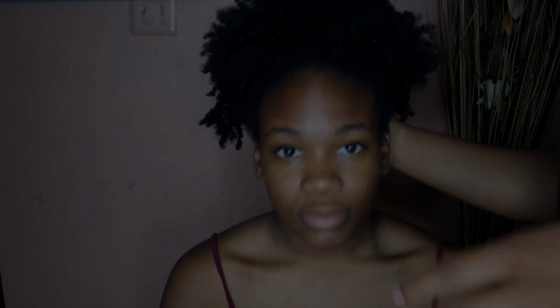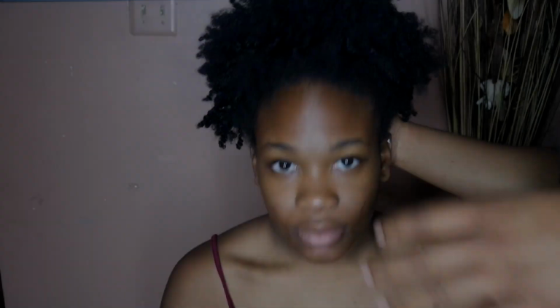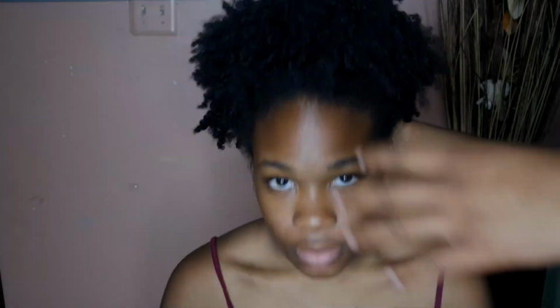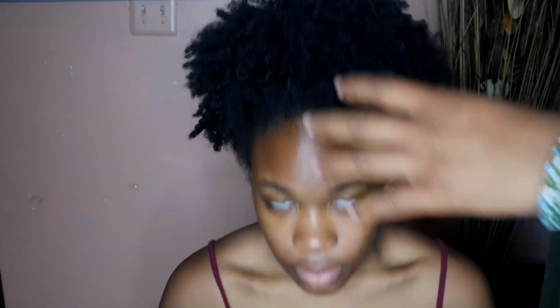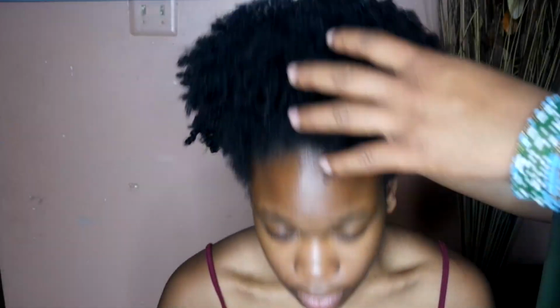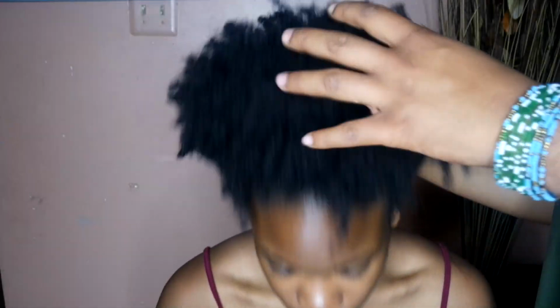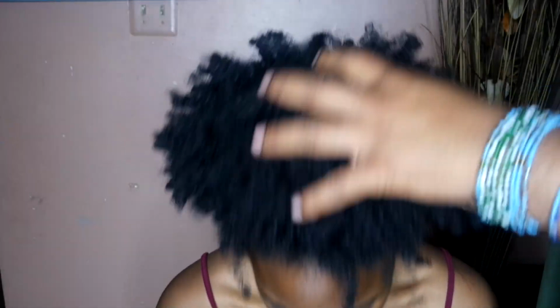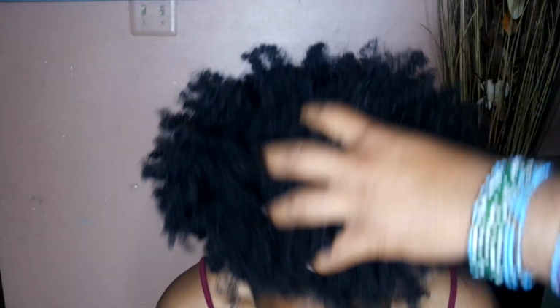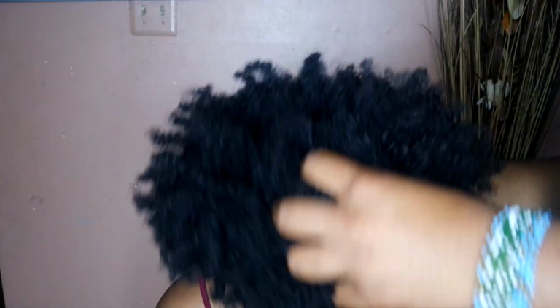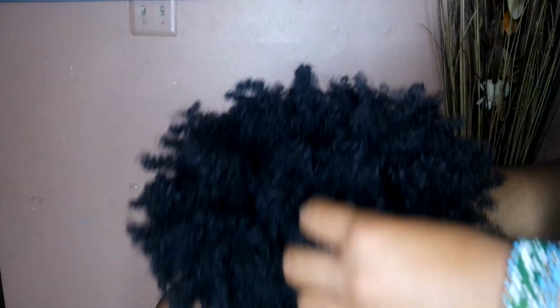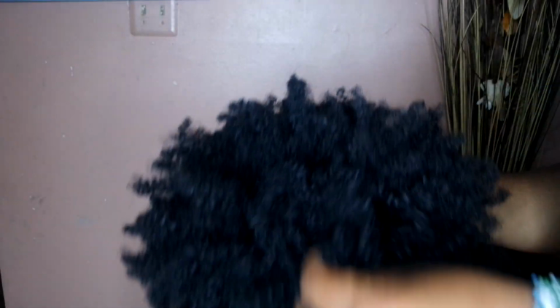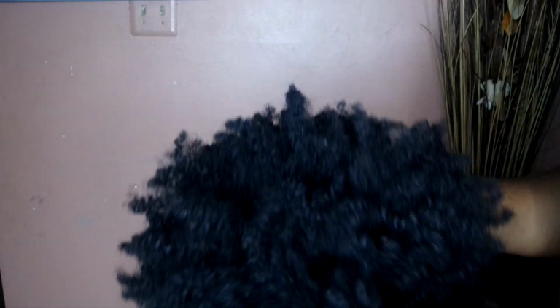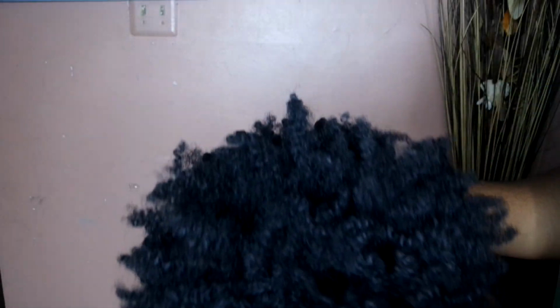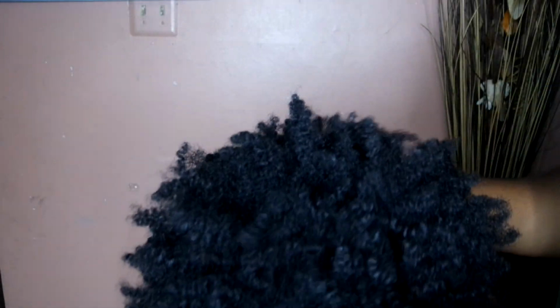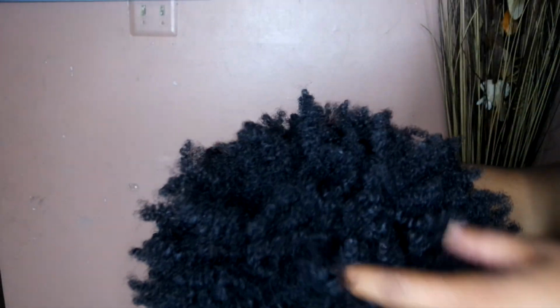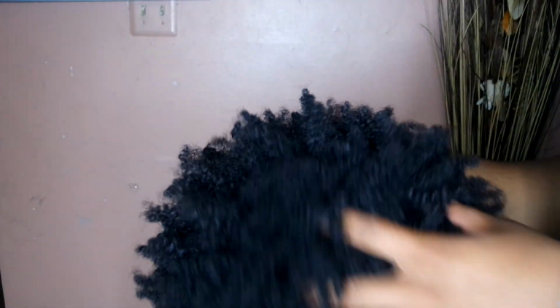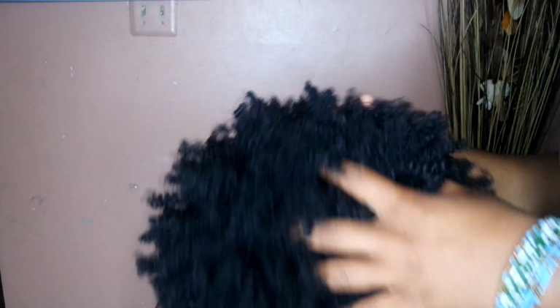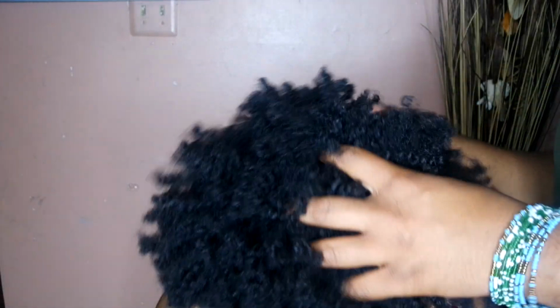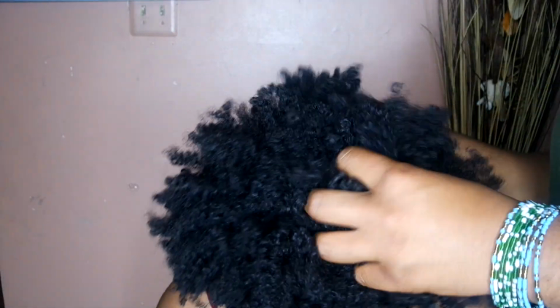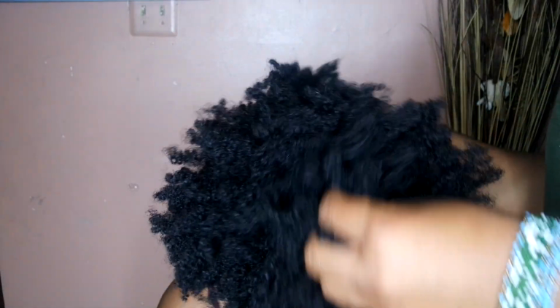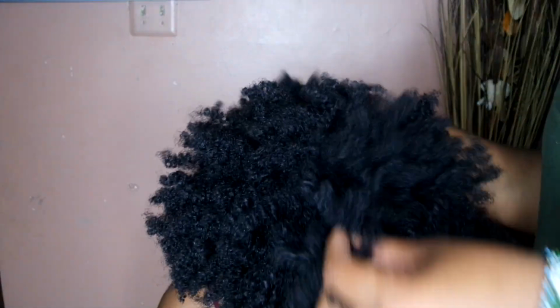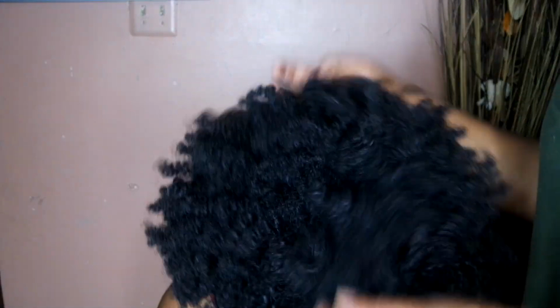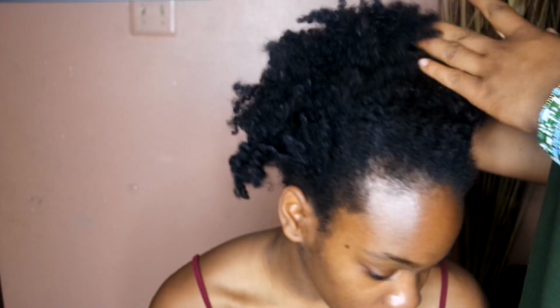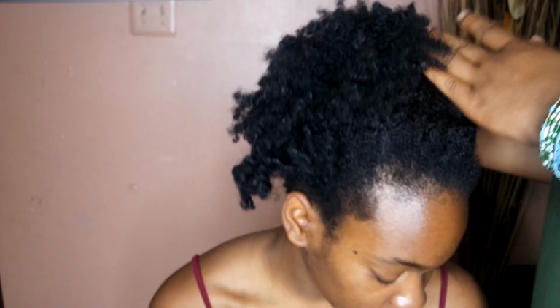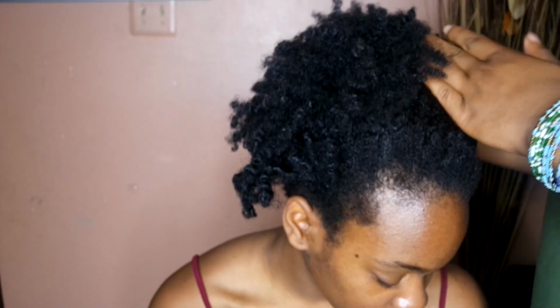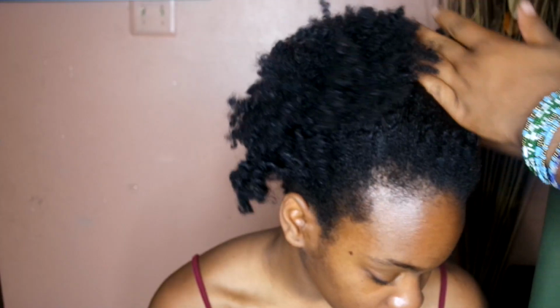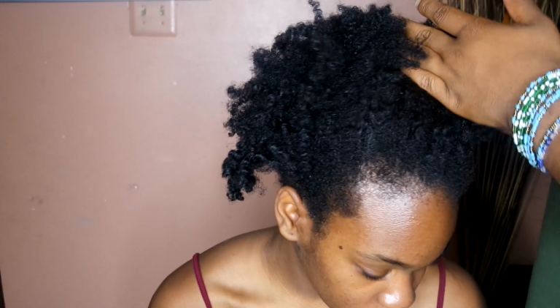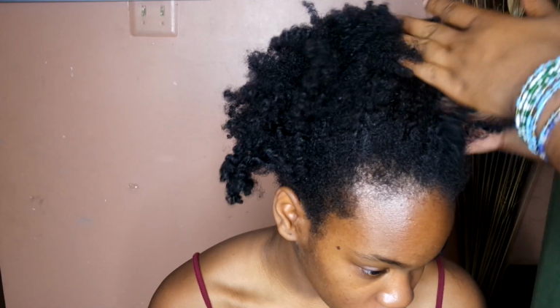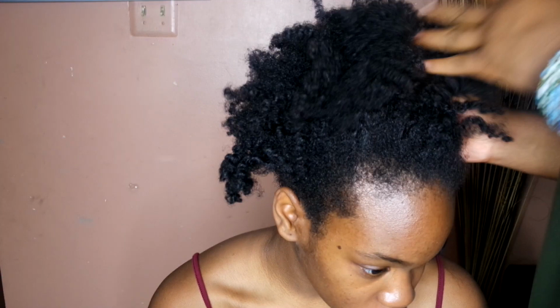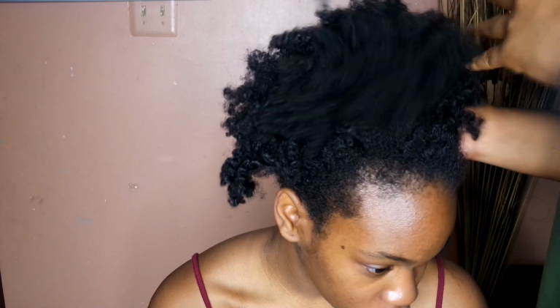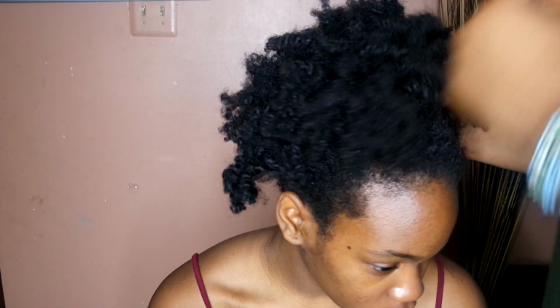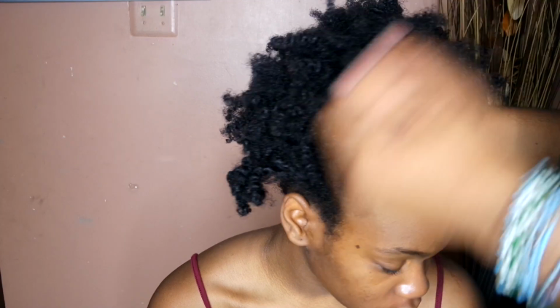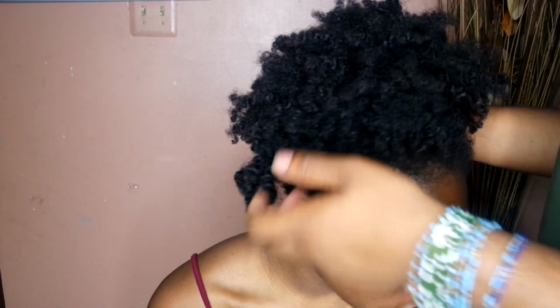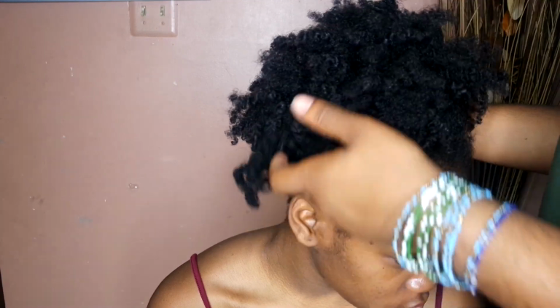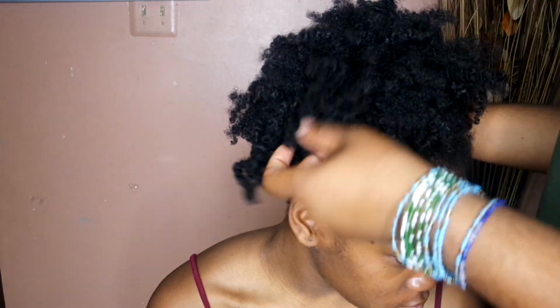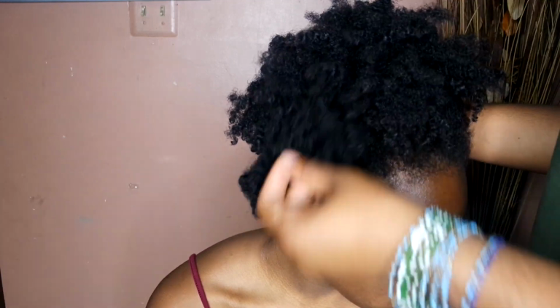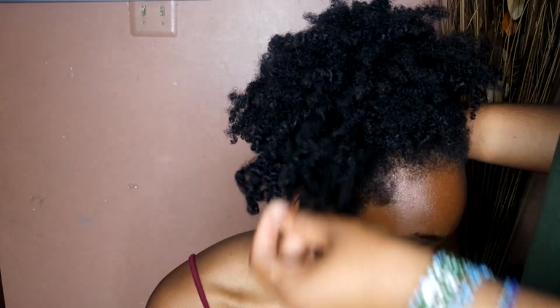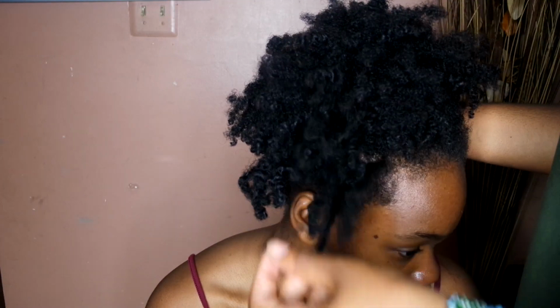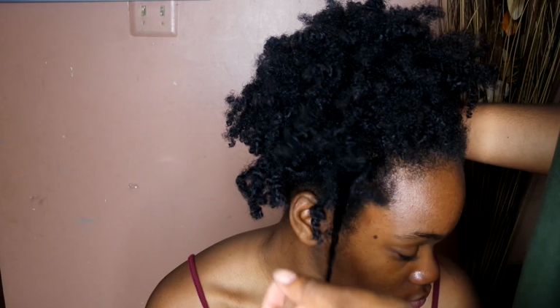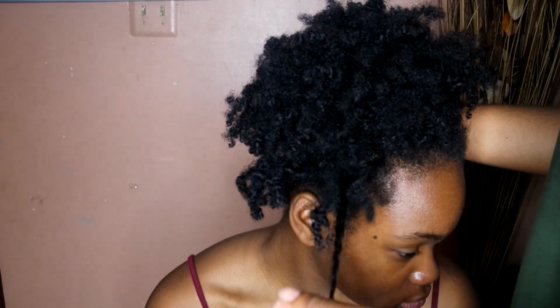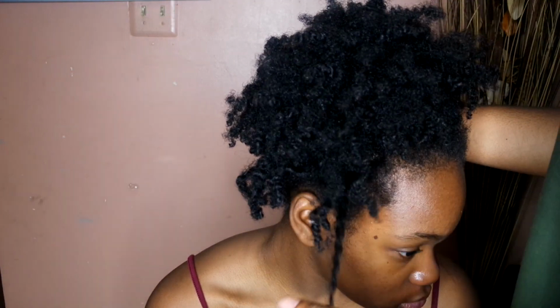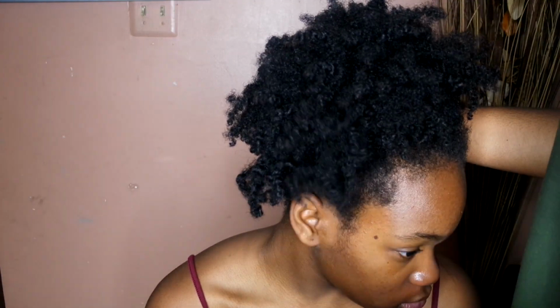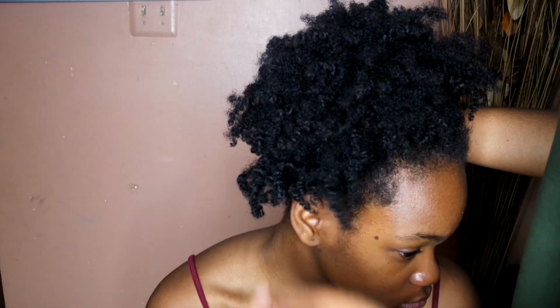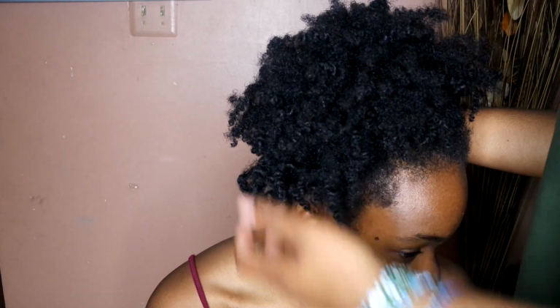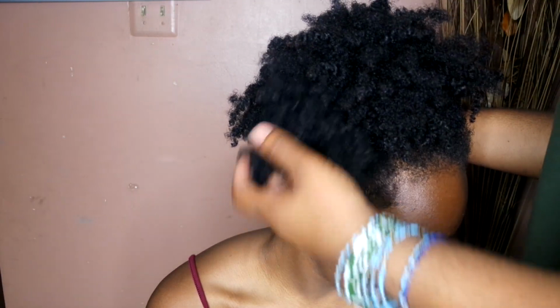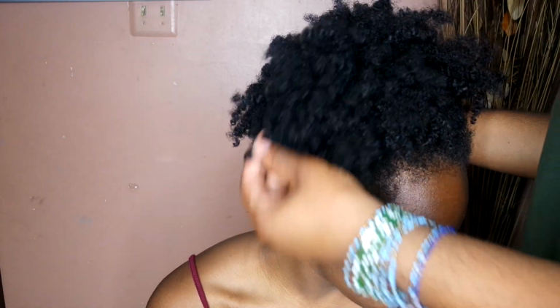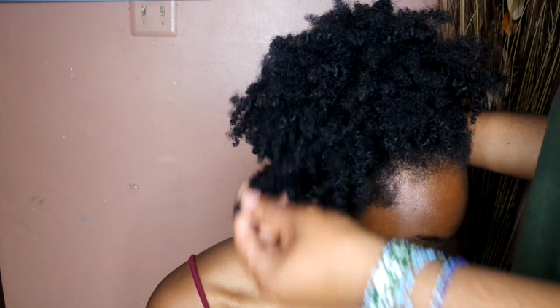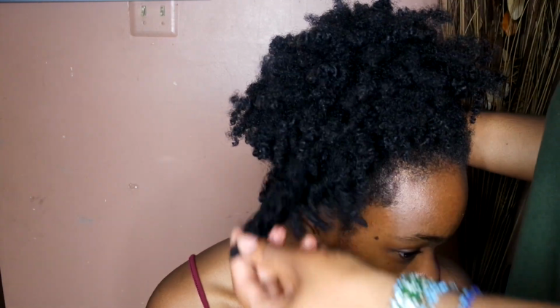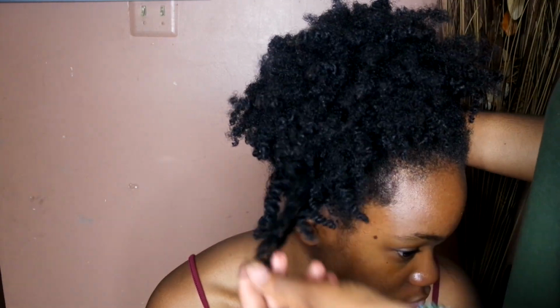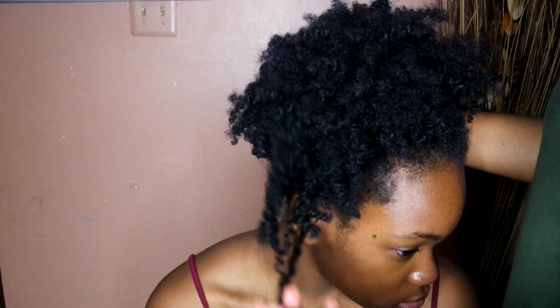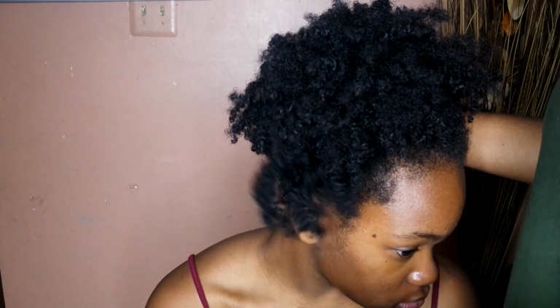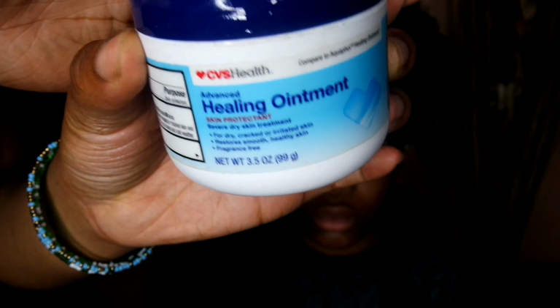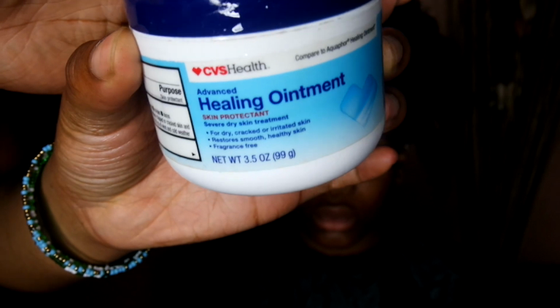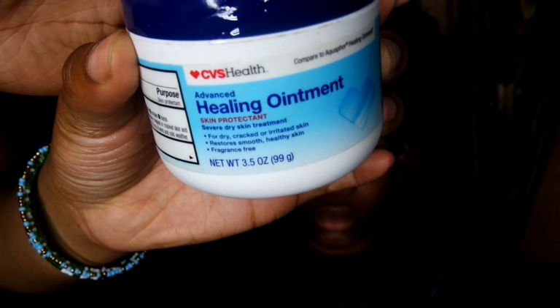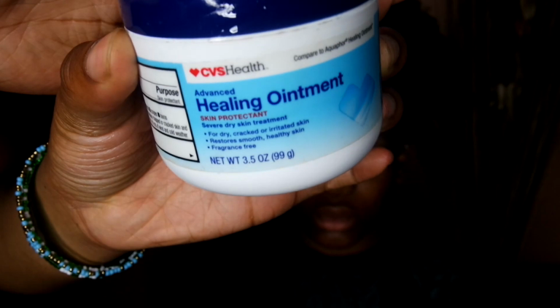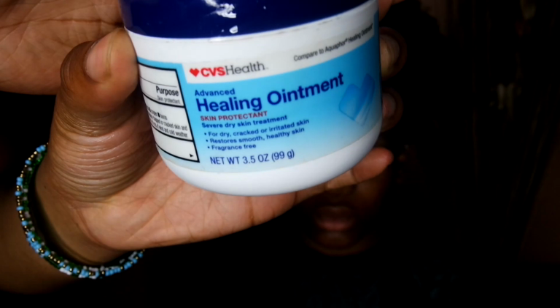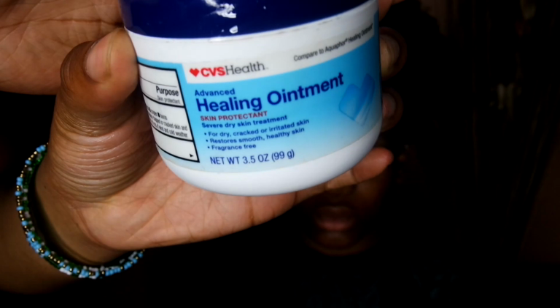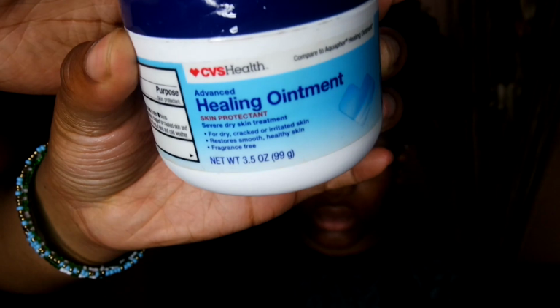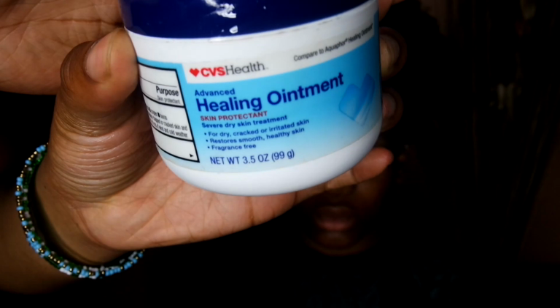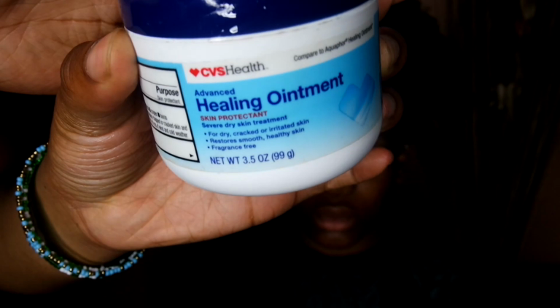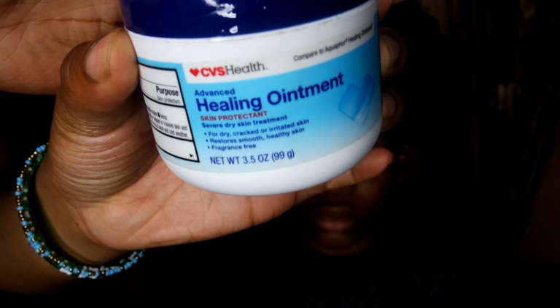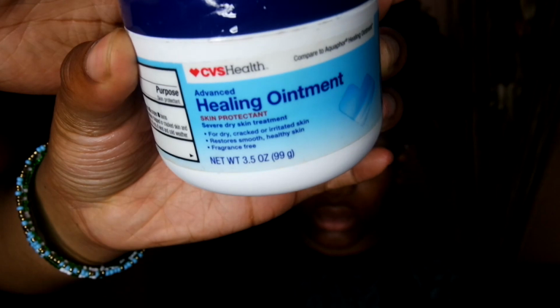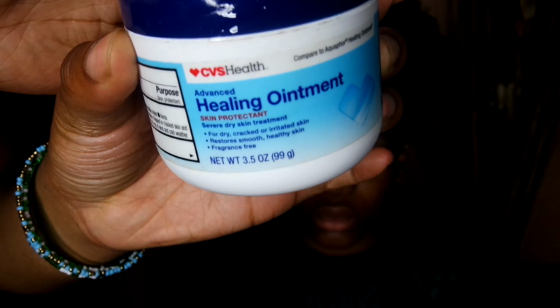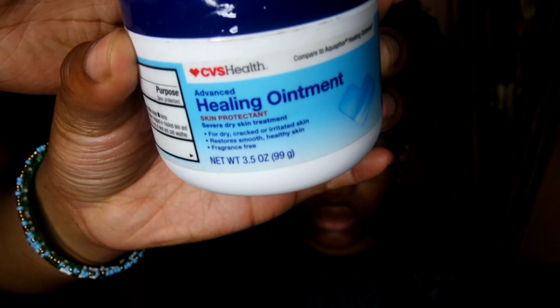Hey y'all, it's your girl Melchia Oka and I'm back again with the video. Today I'm going to be showing you all how to bleach and dye your own natural hair.